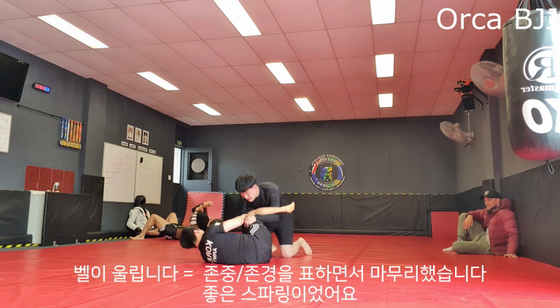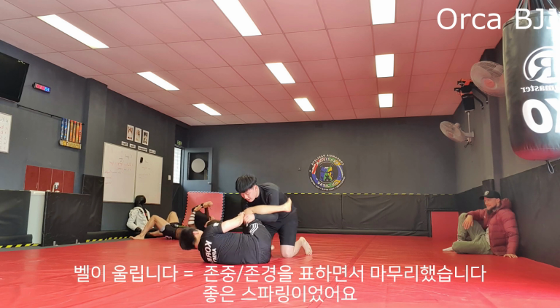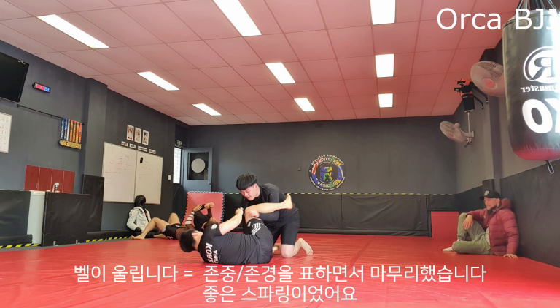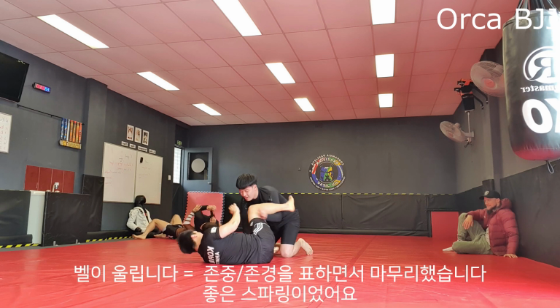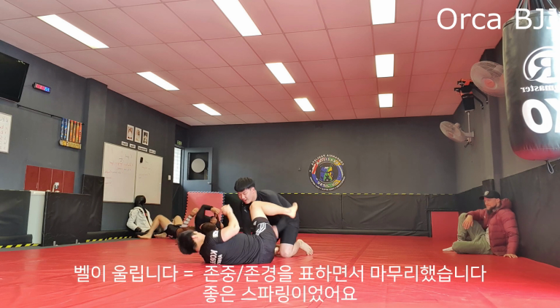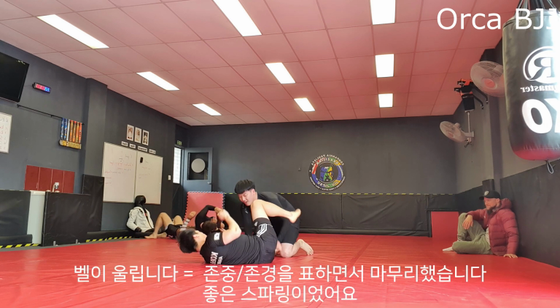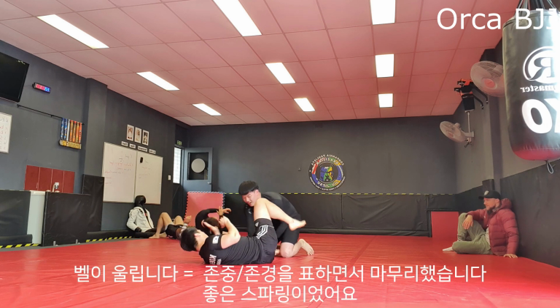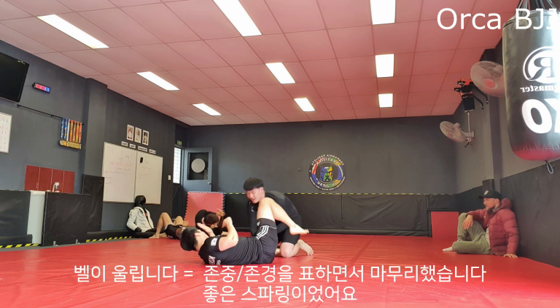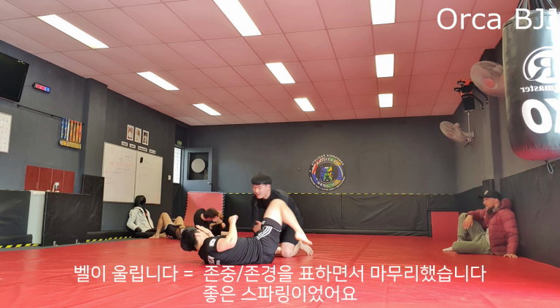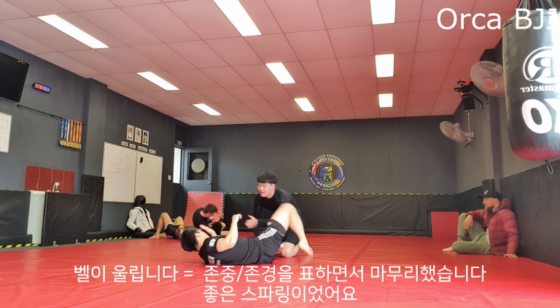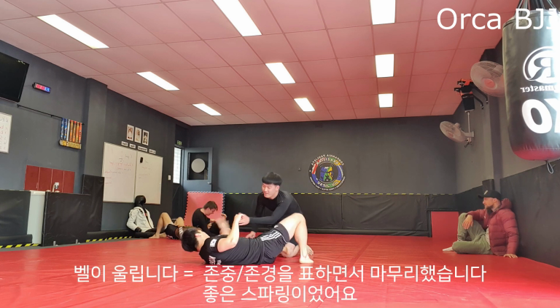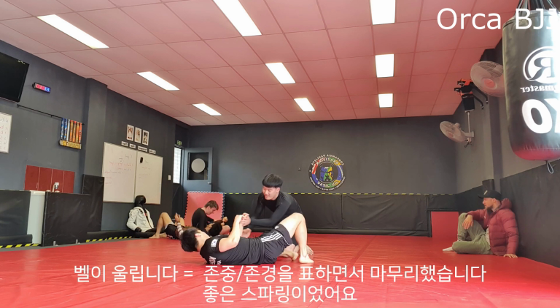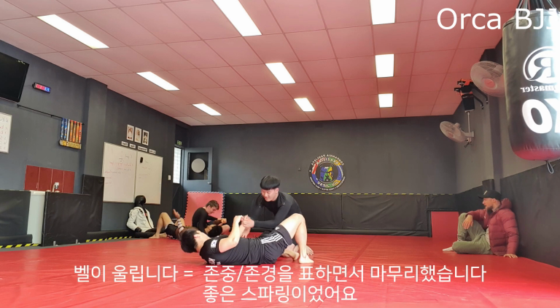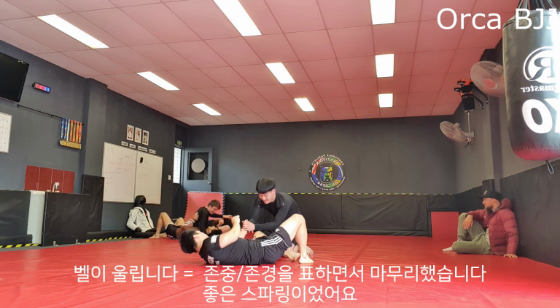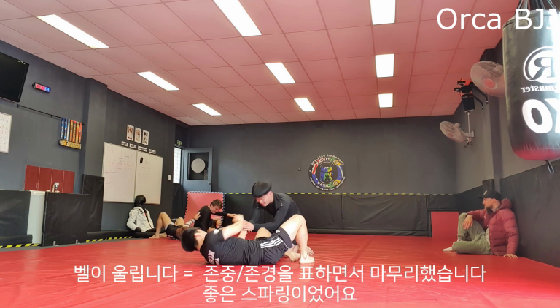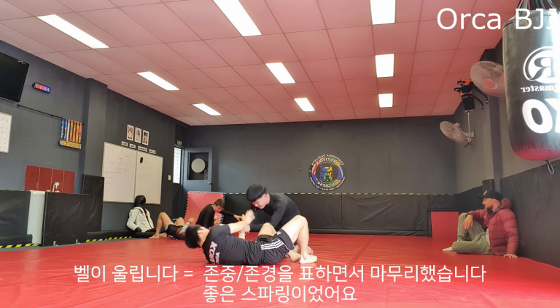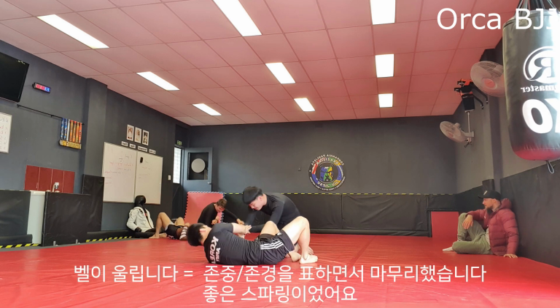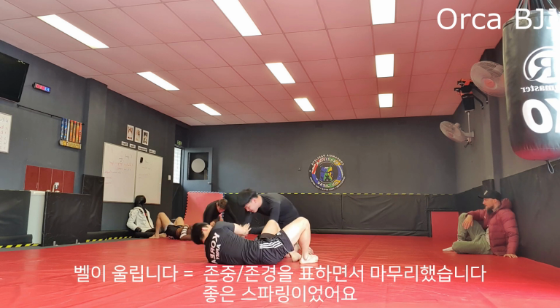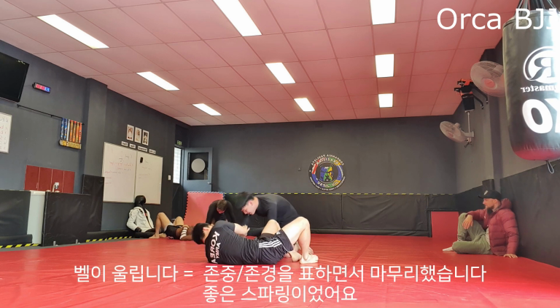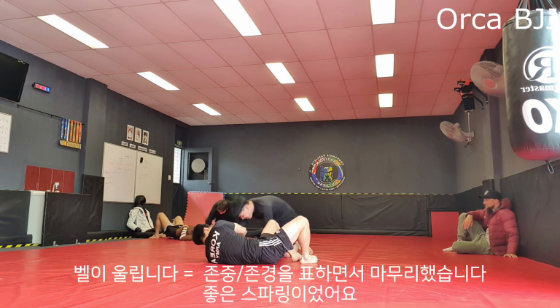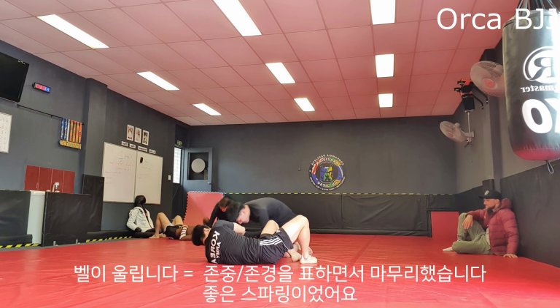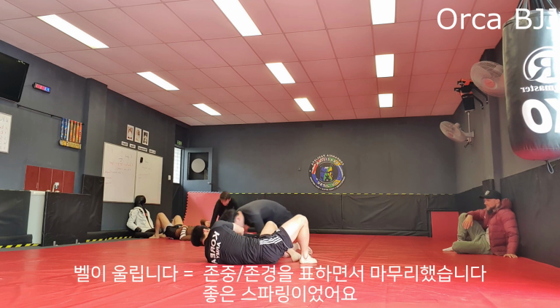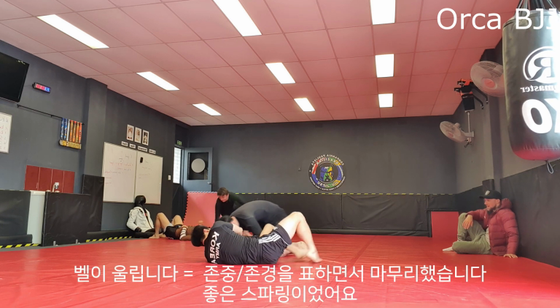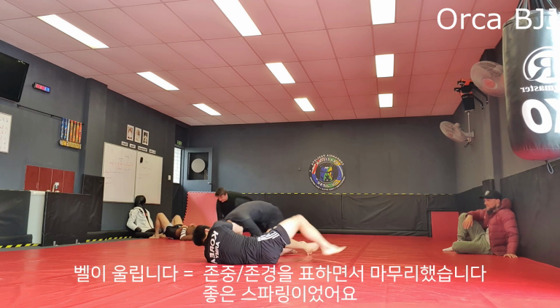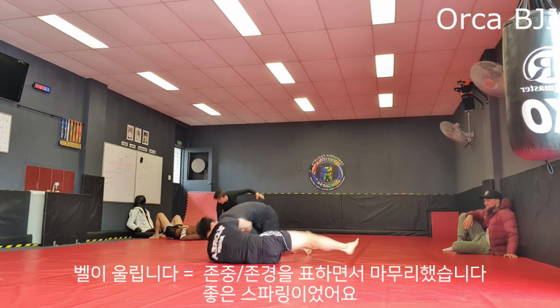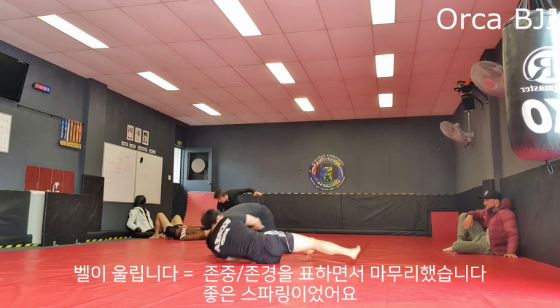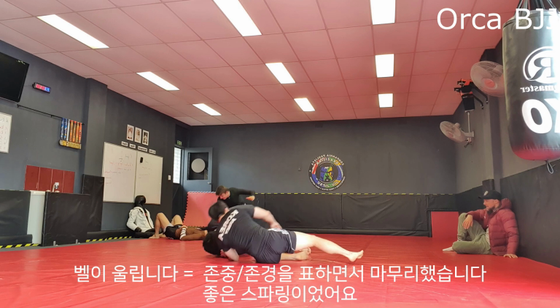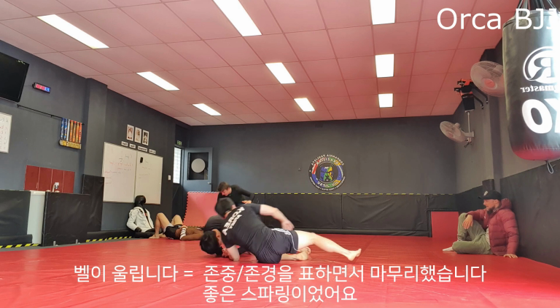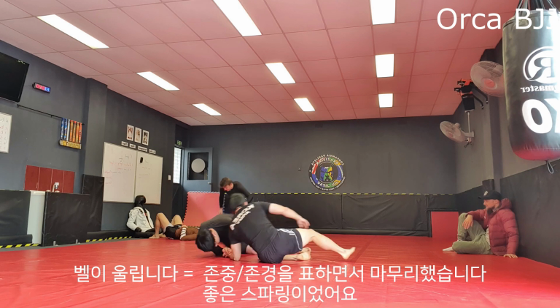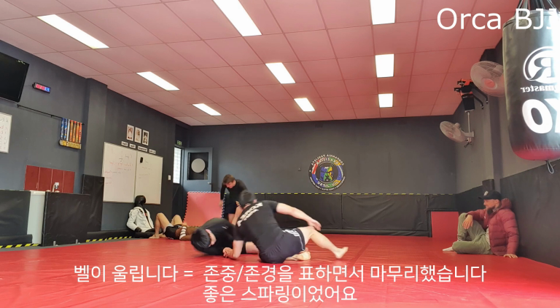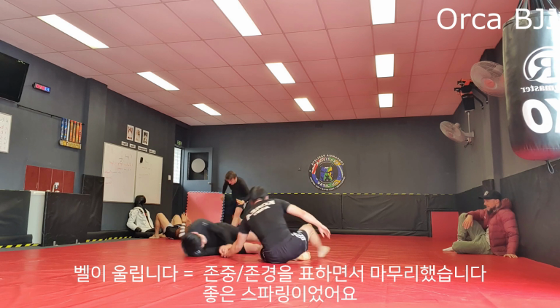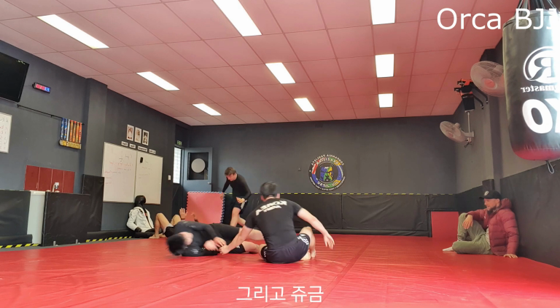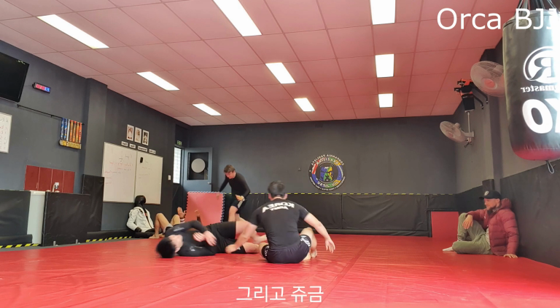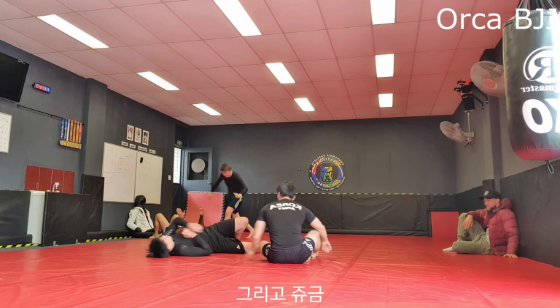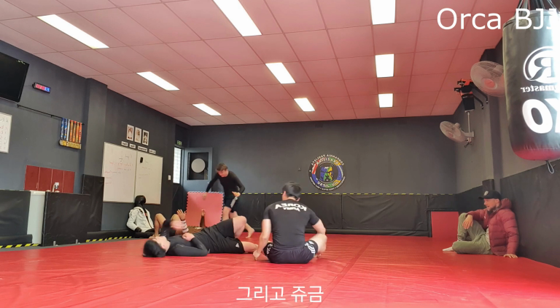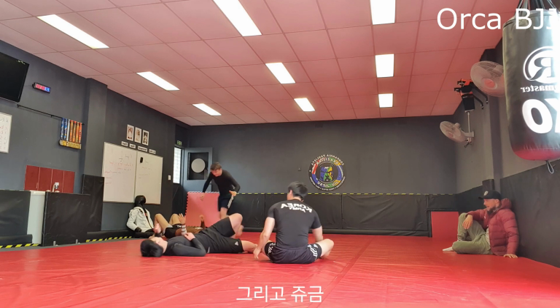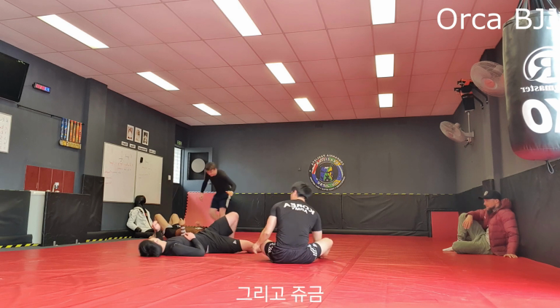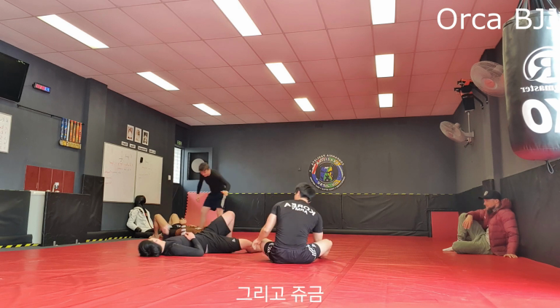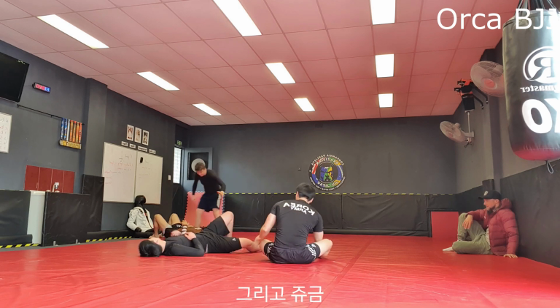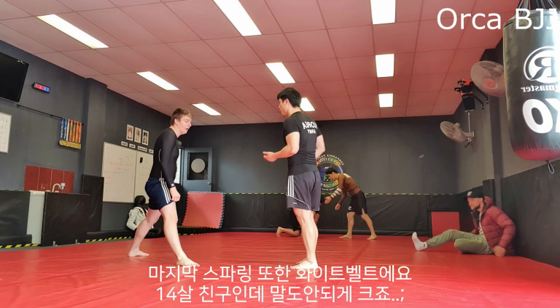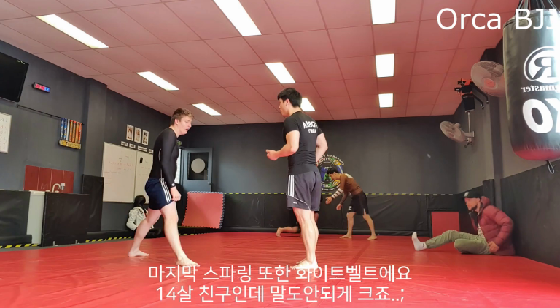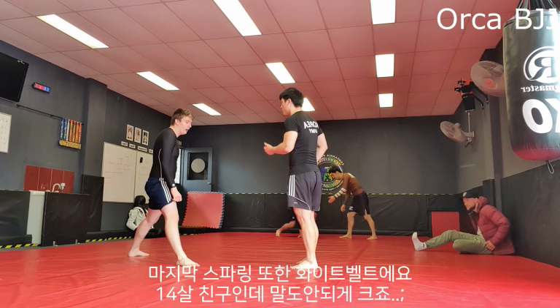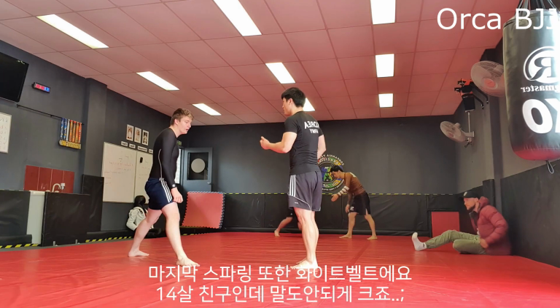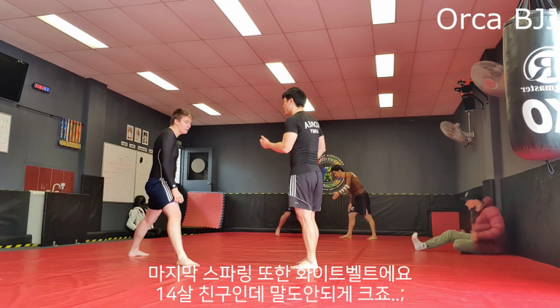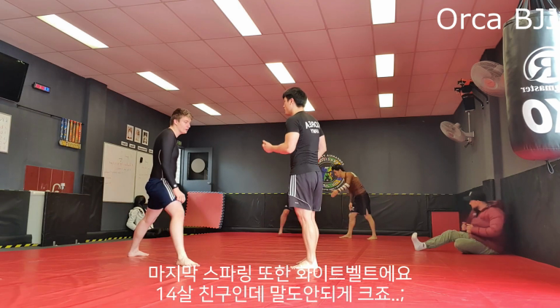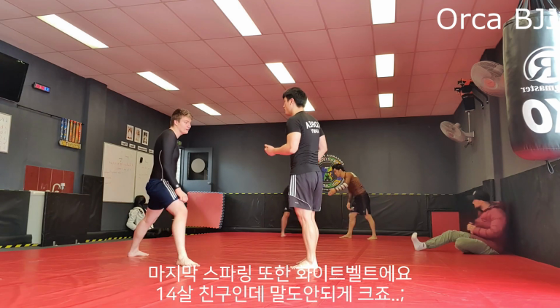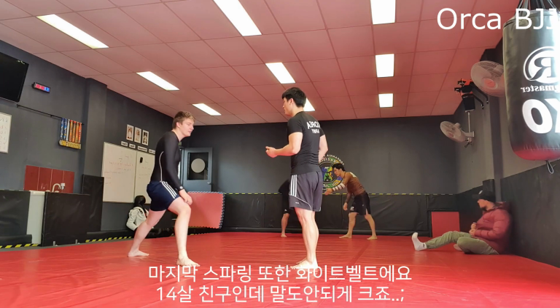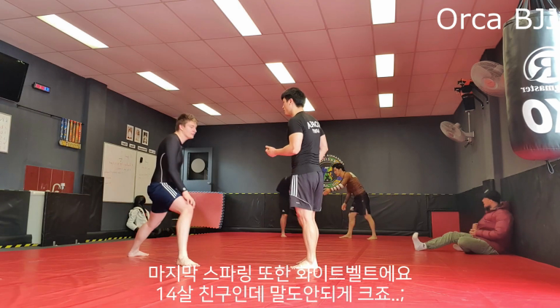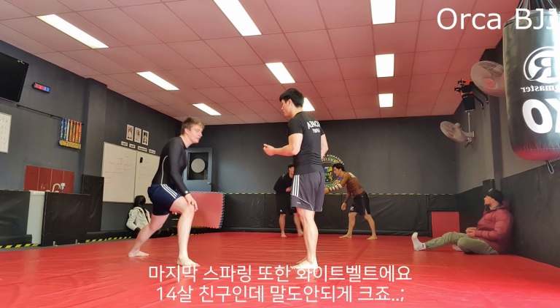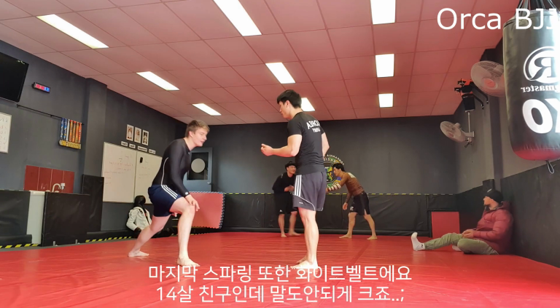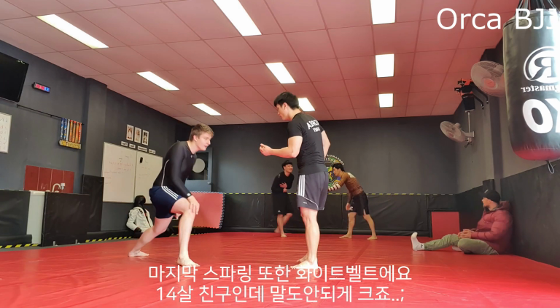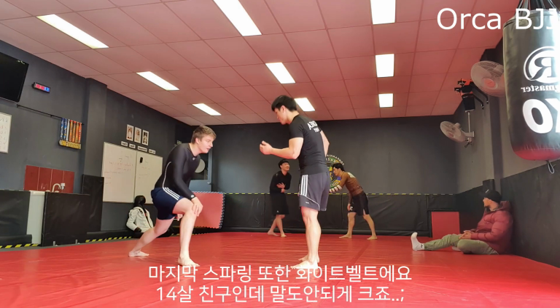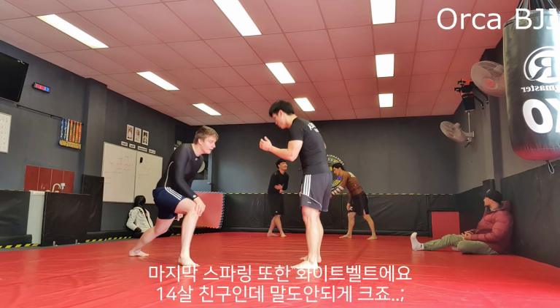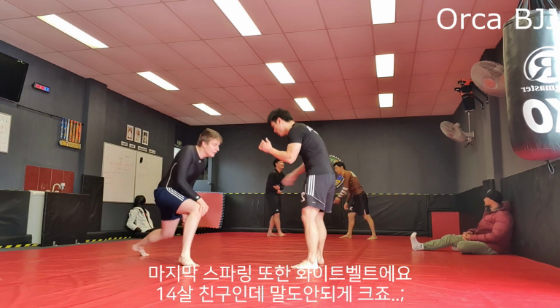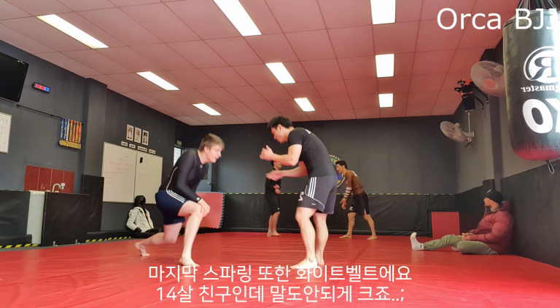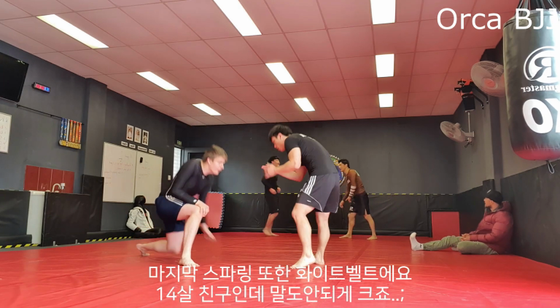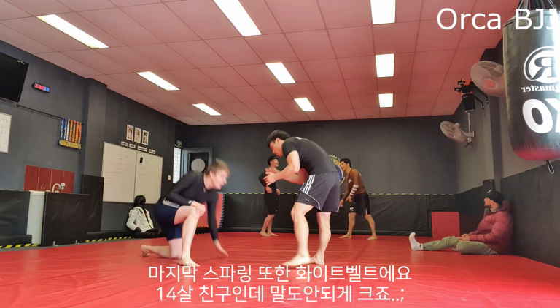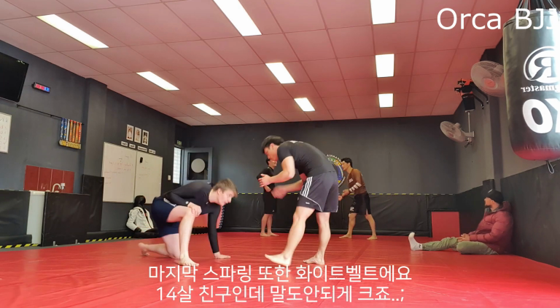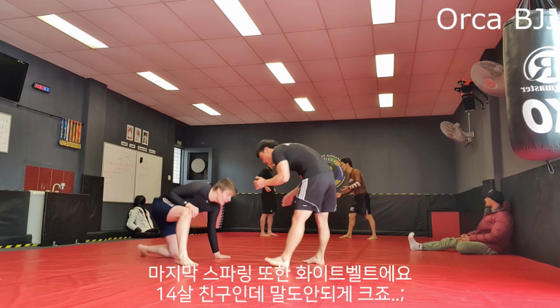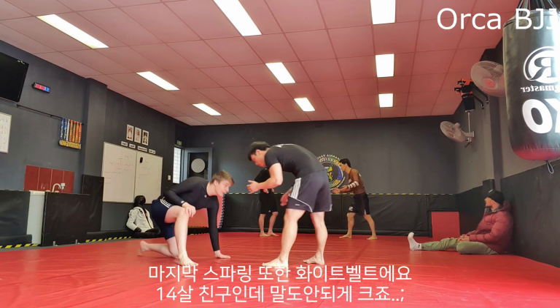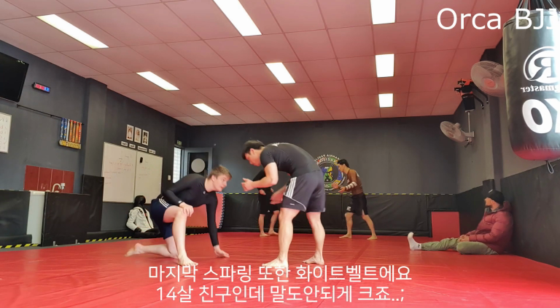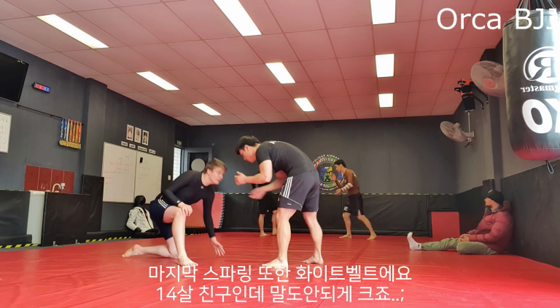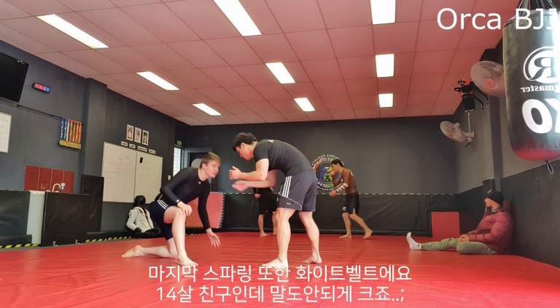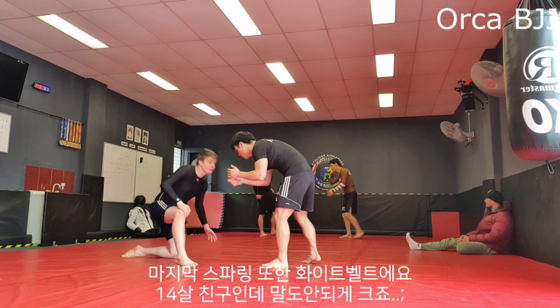There goes the bell, respect at the end — excellent roll.